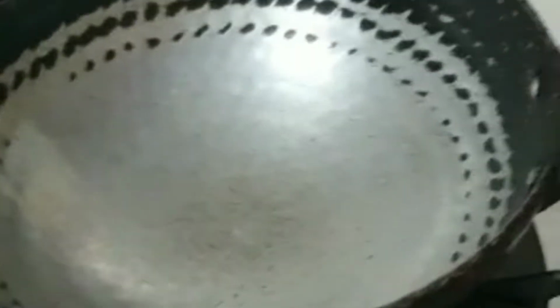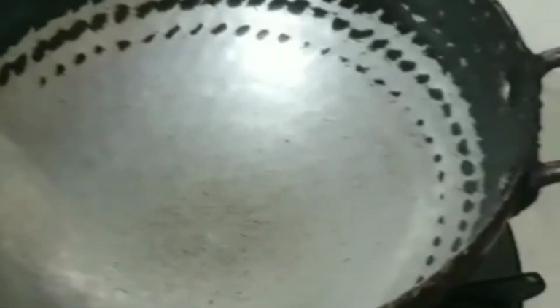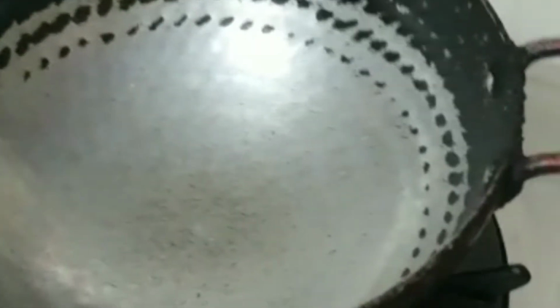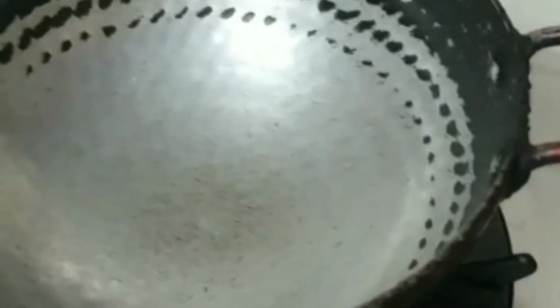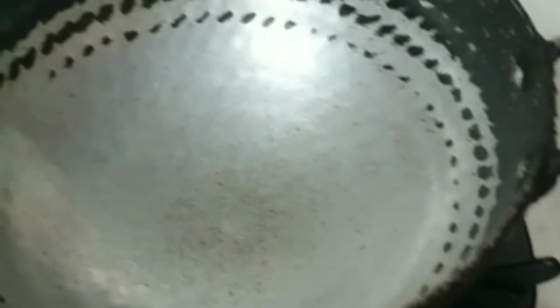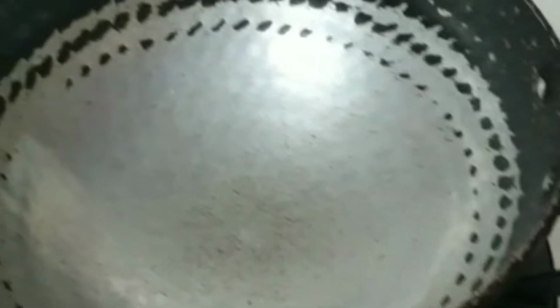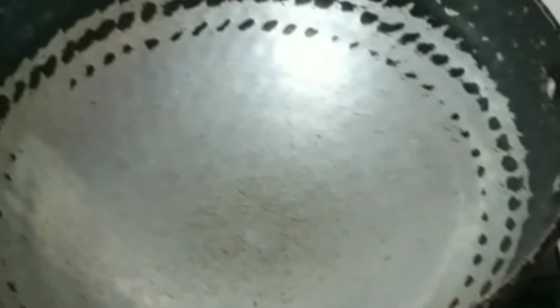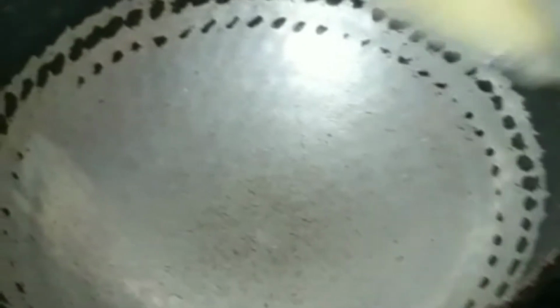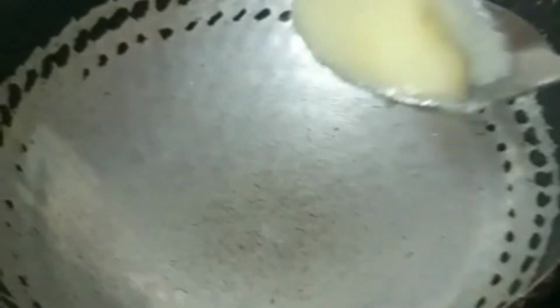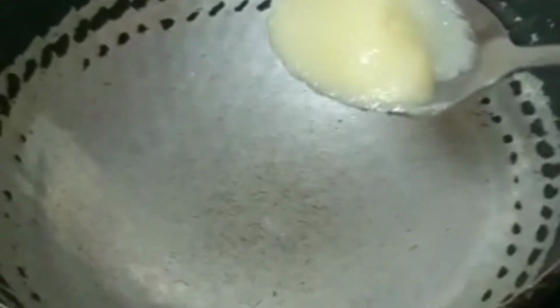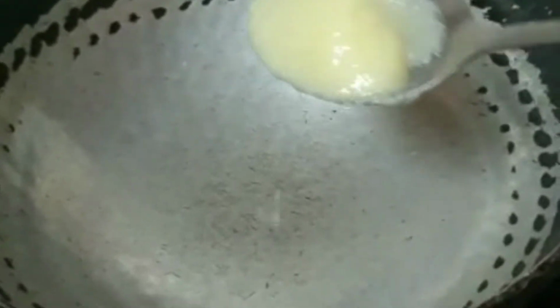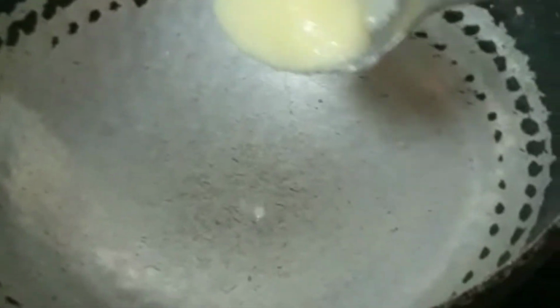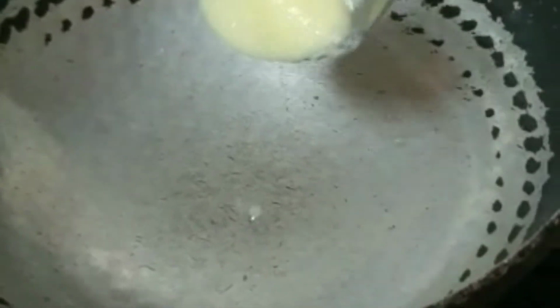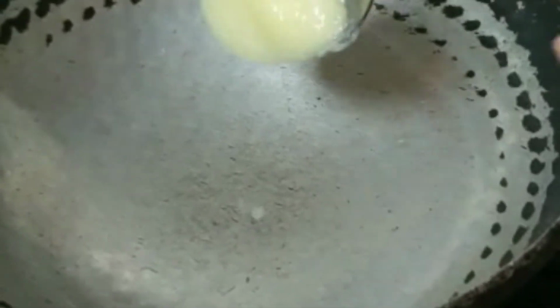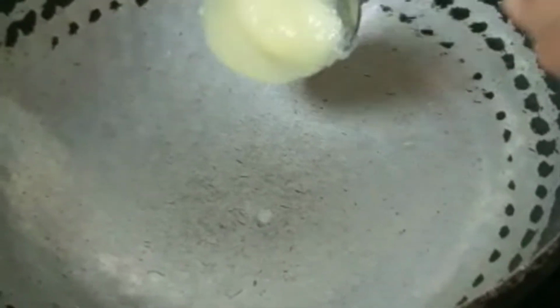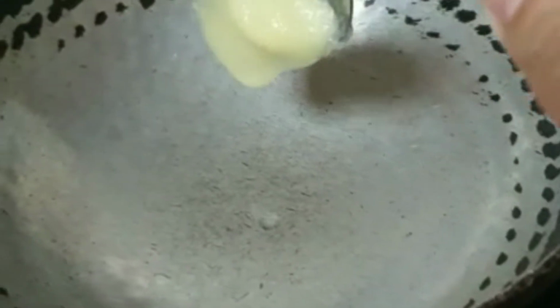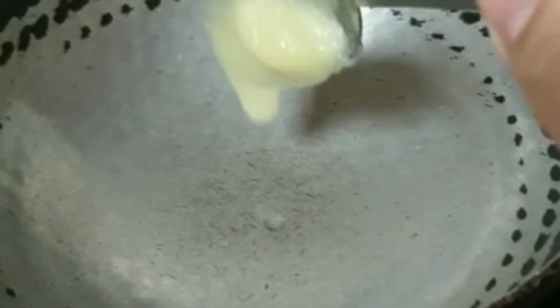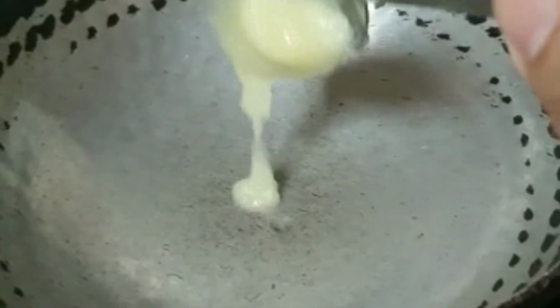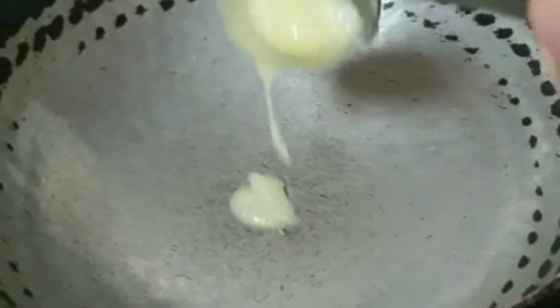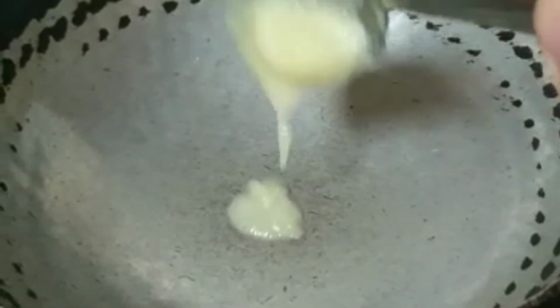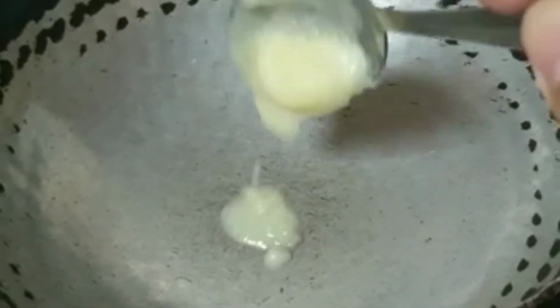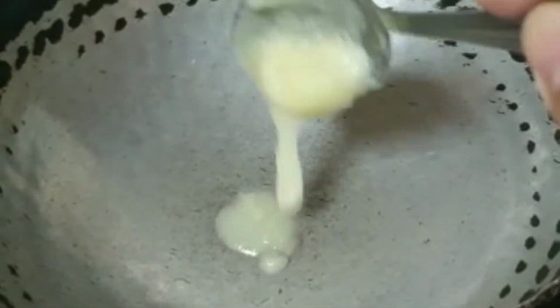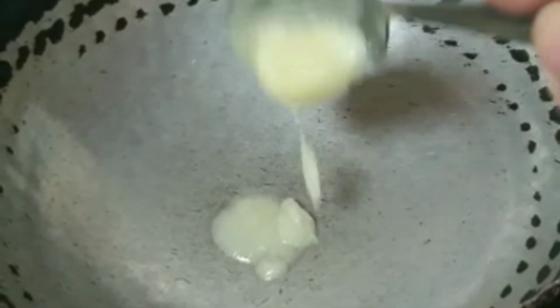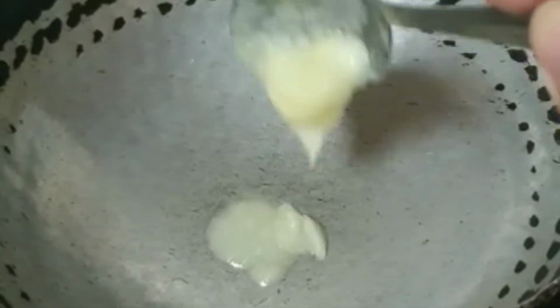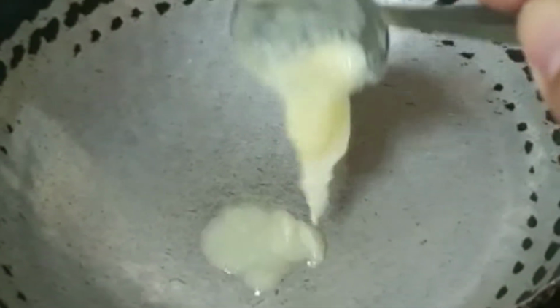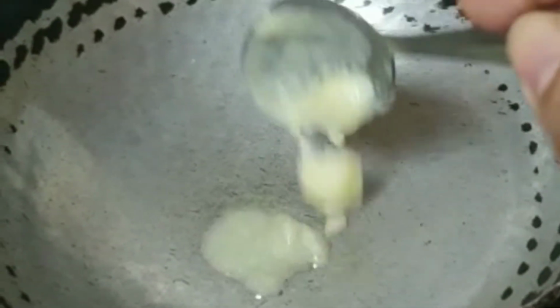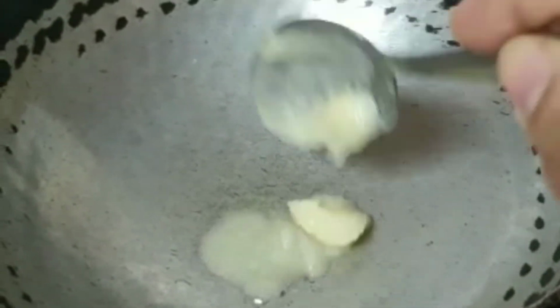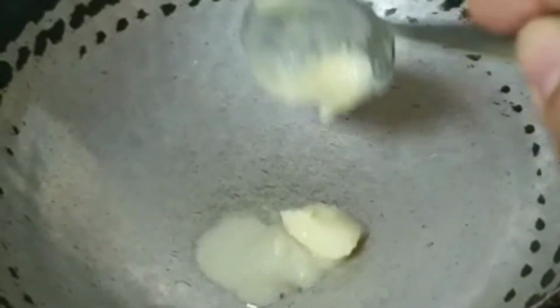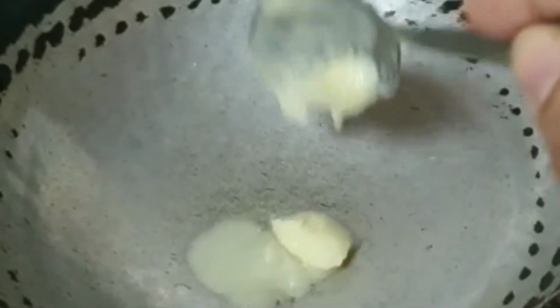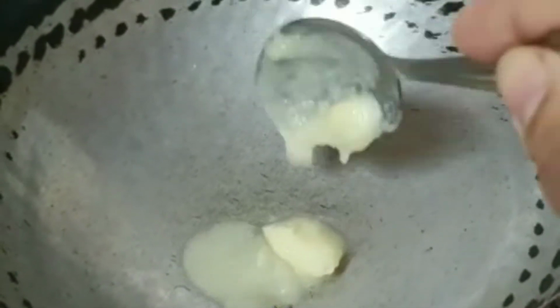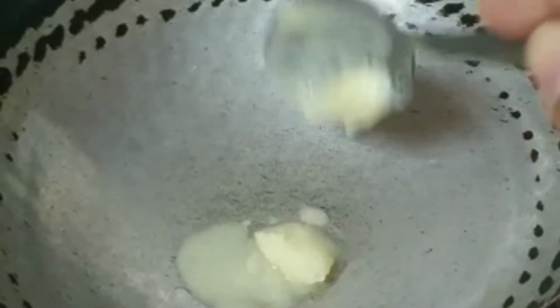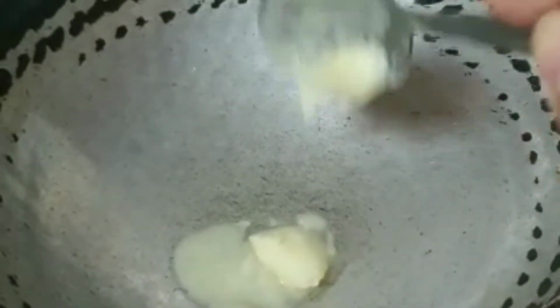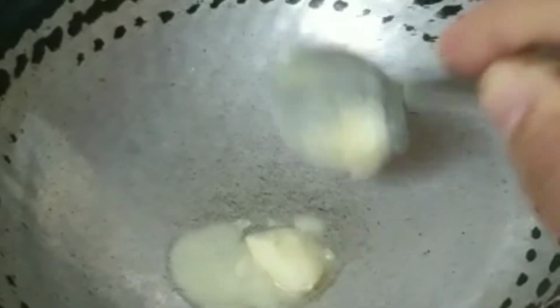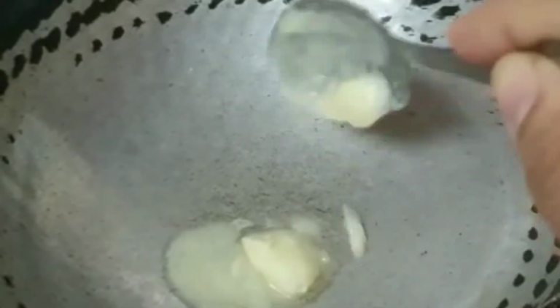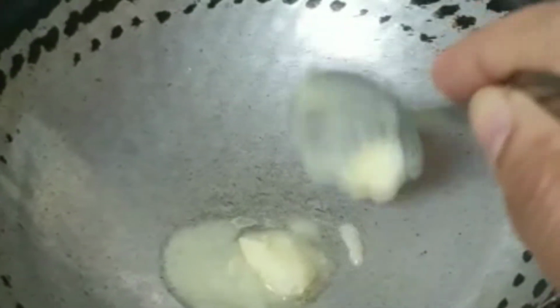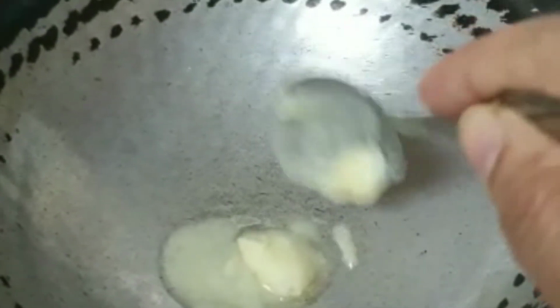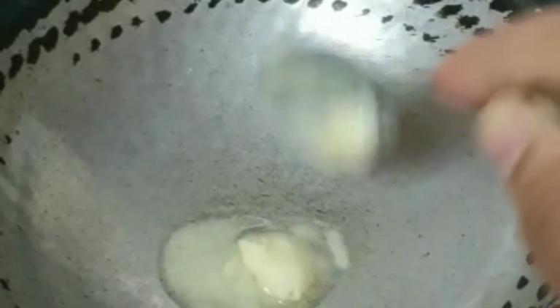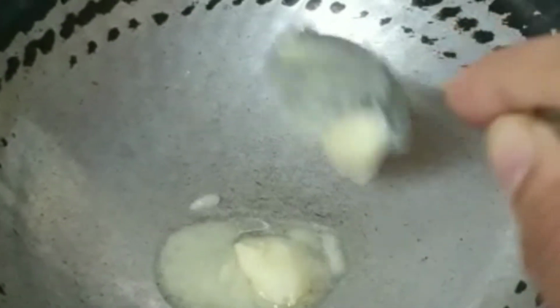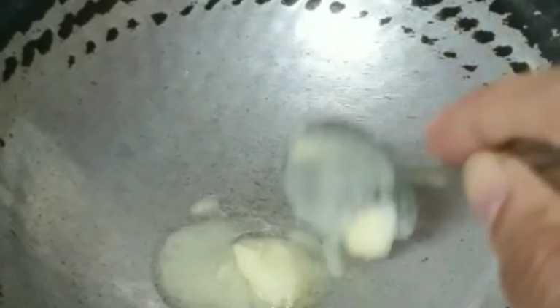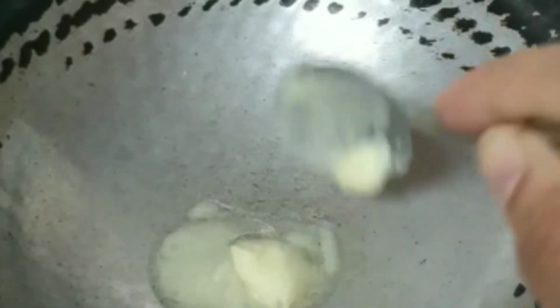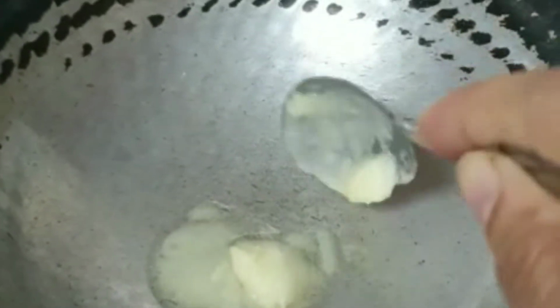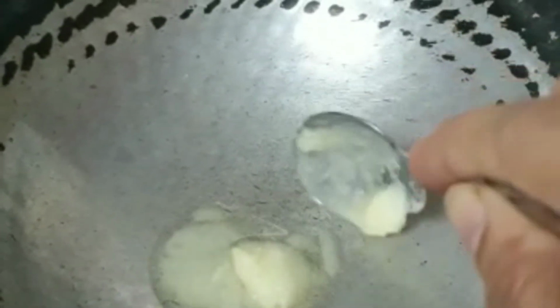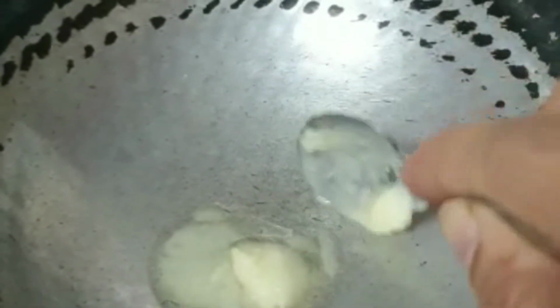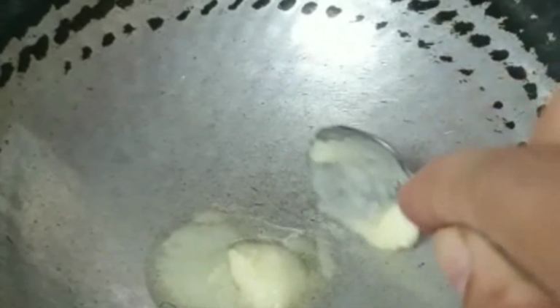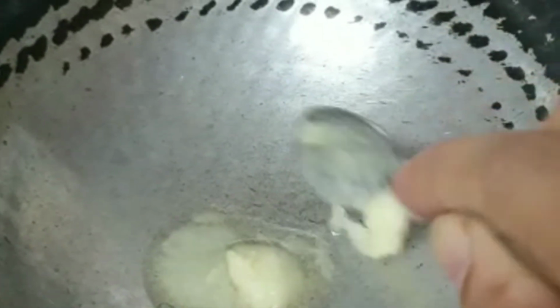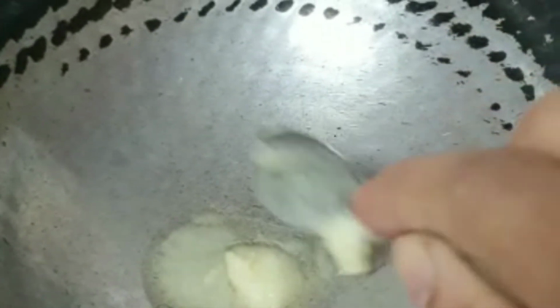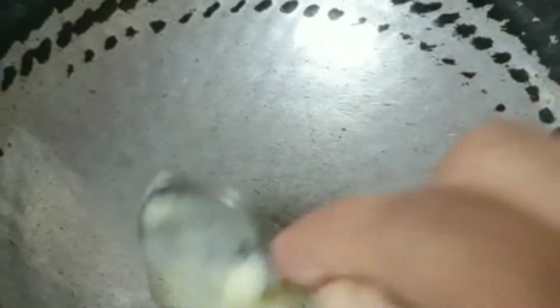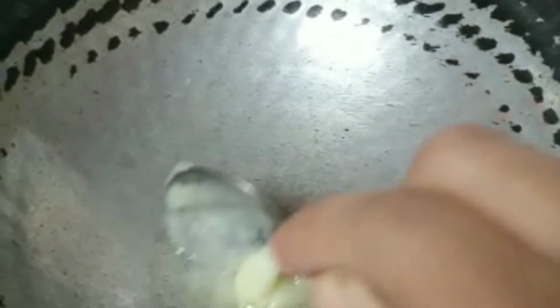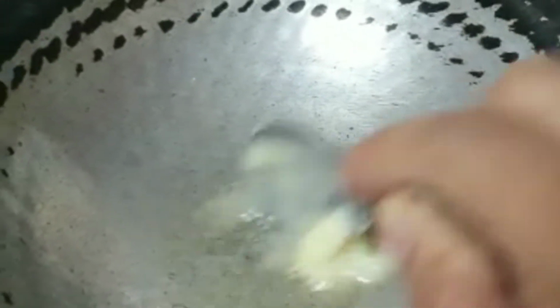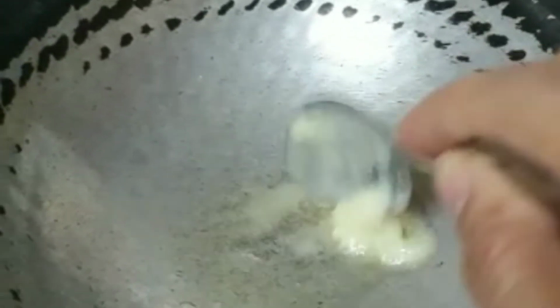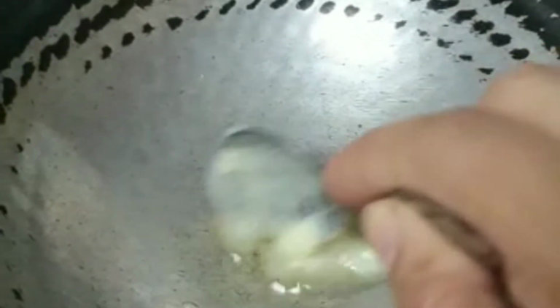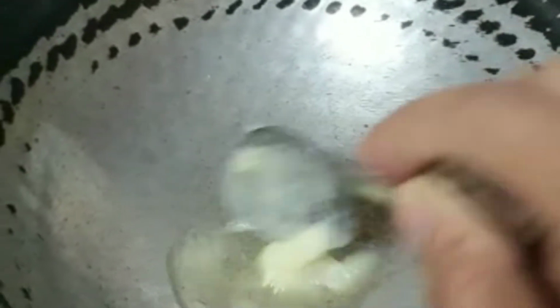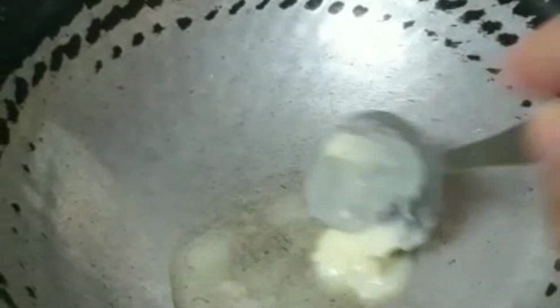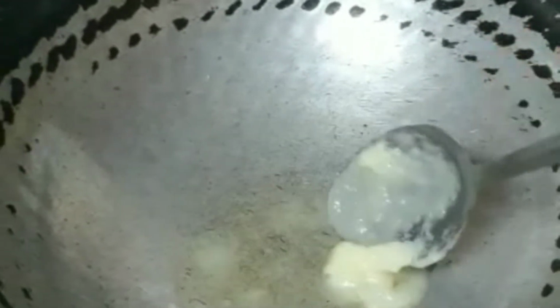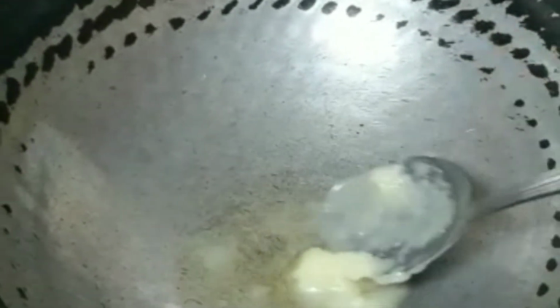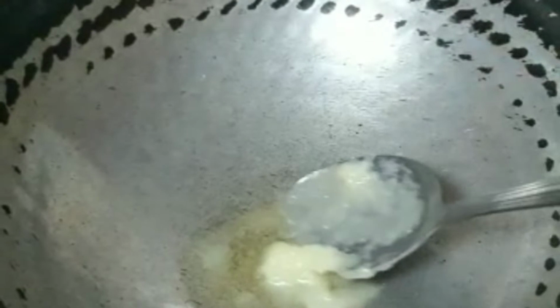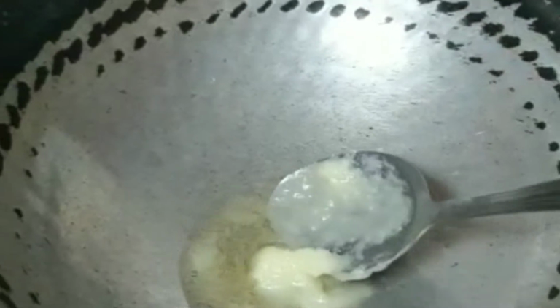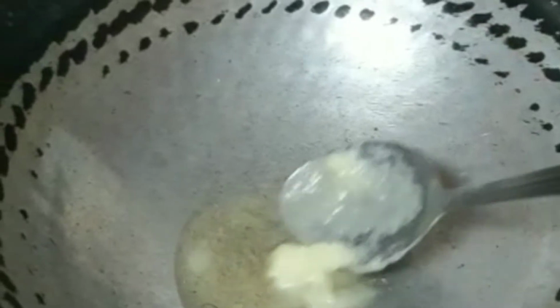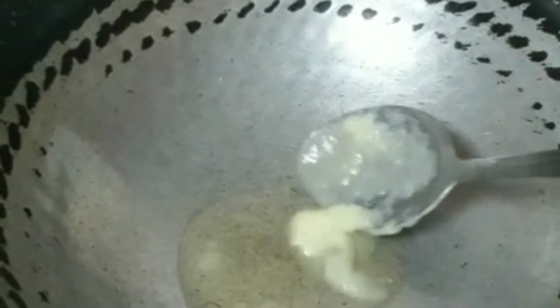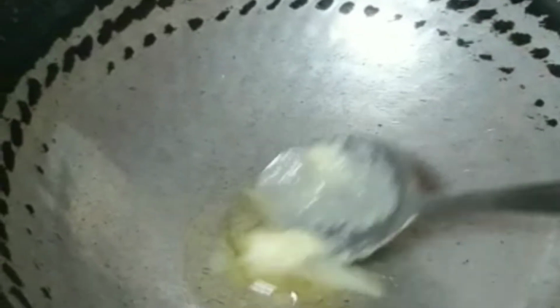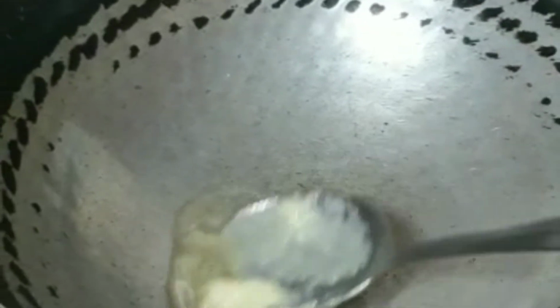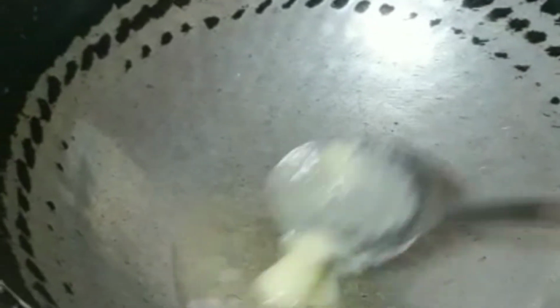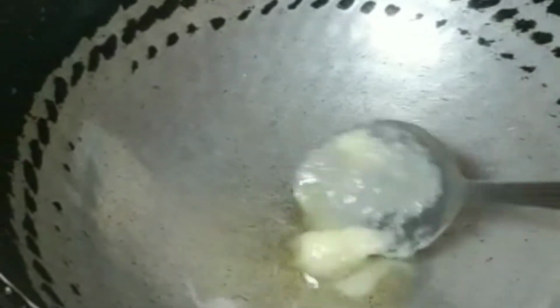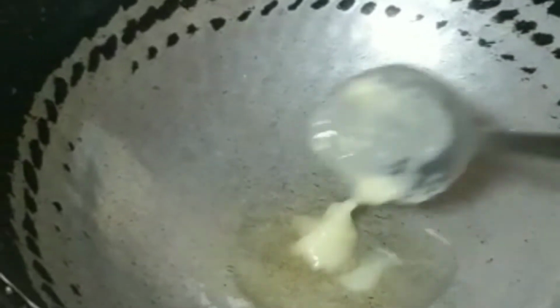First of all, we are going to roast a little bit. Then we are going to grind the broccoli a little bit.